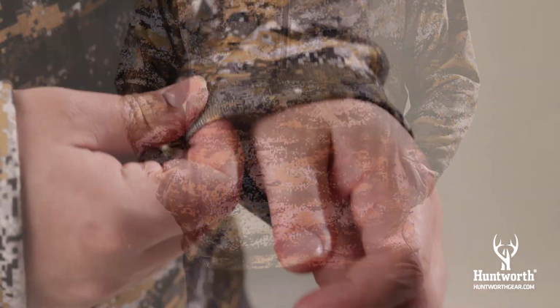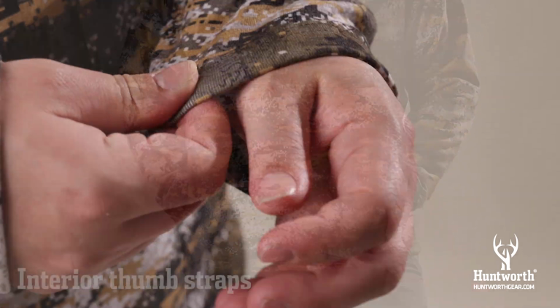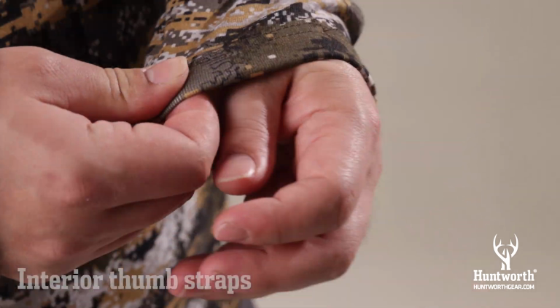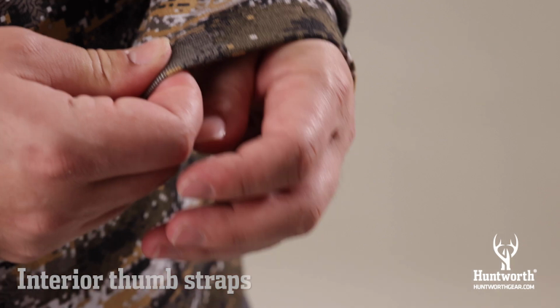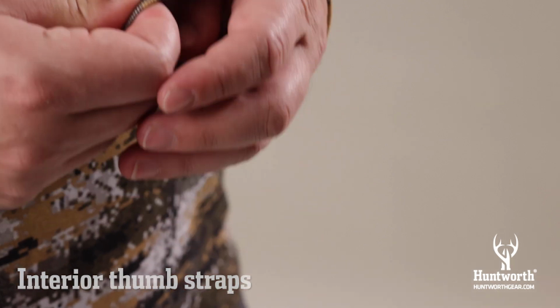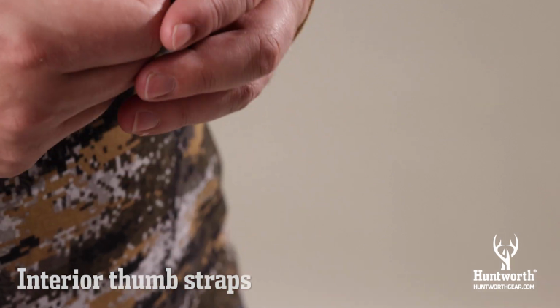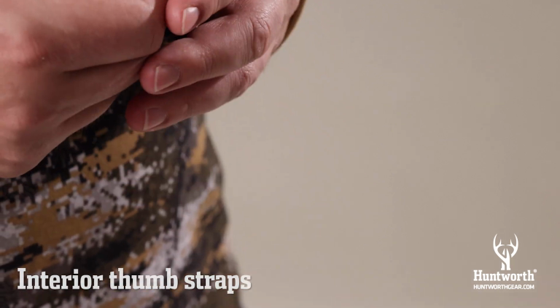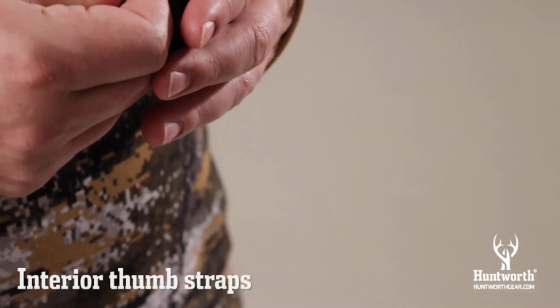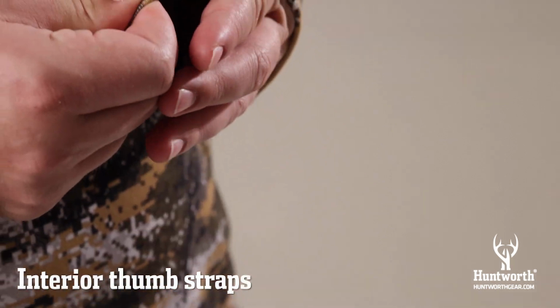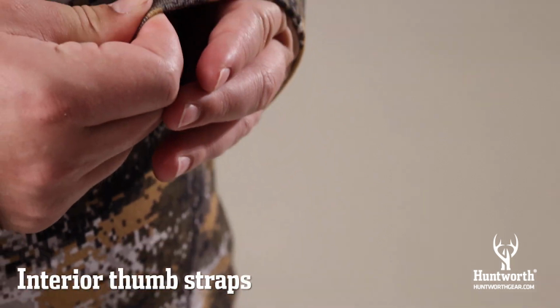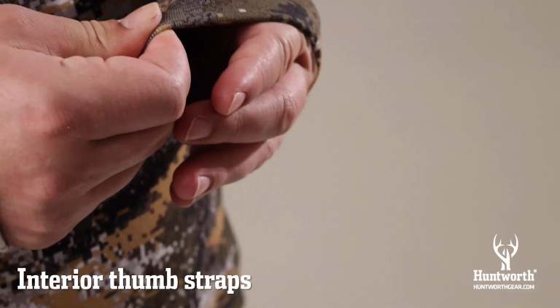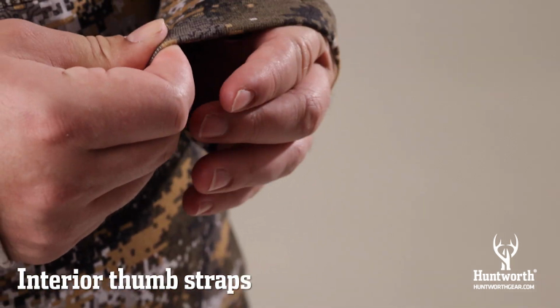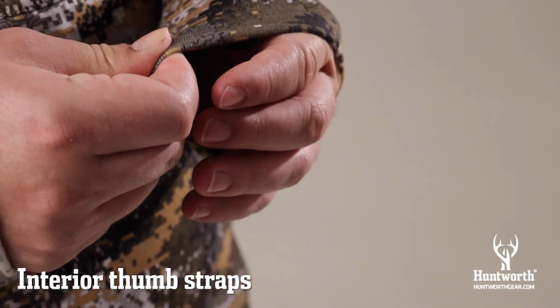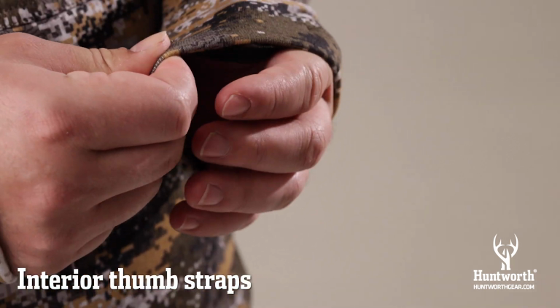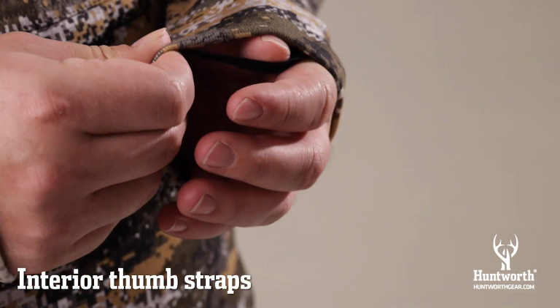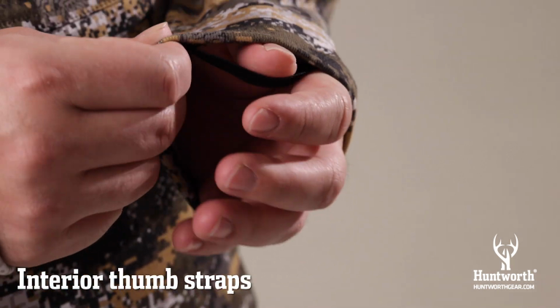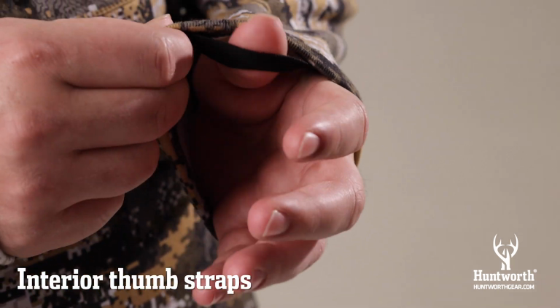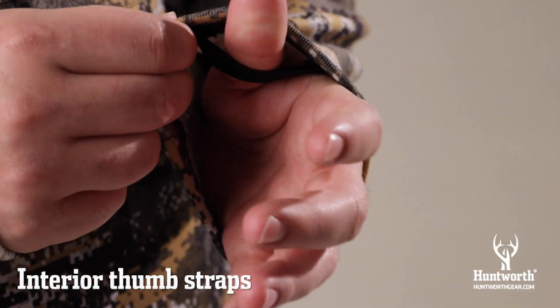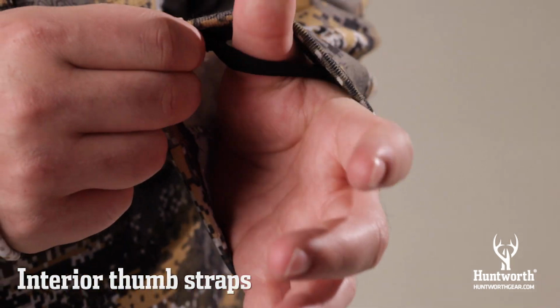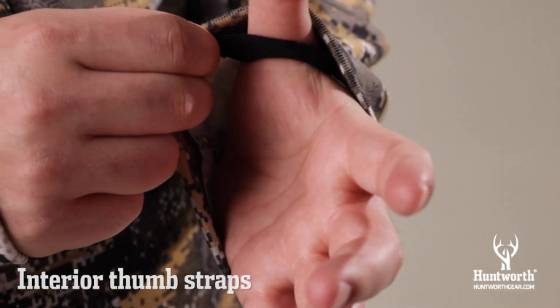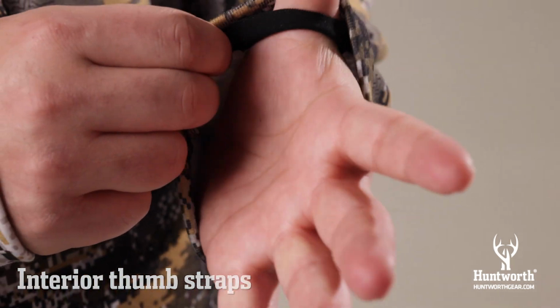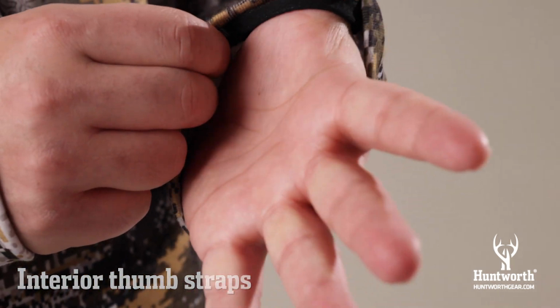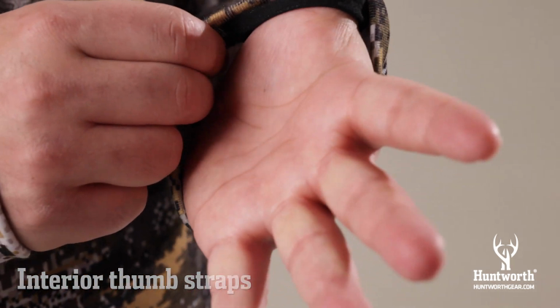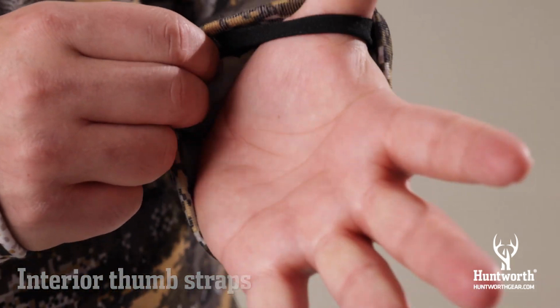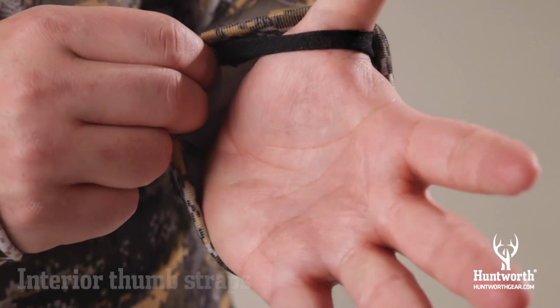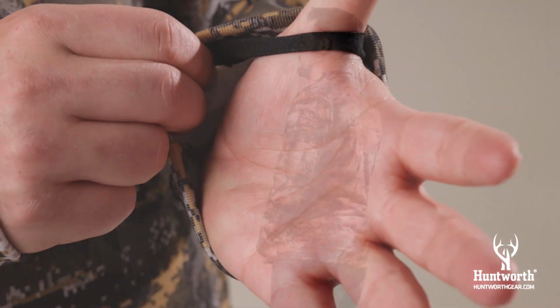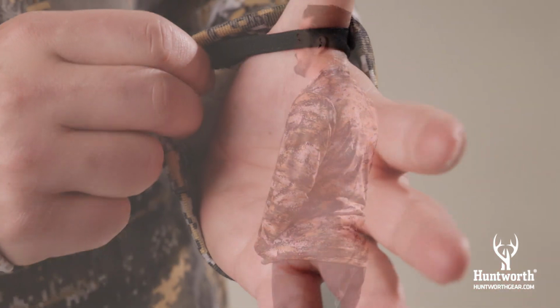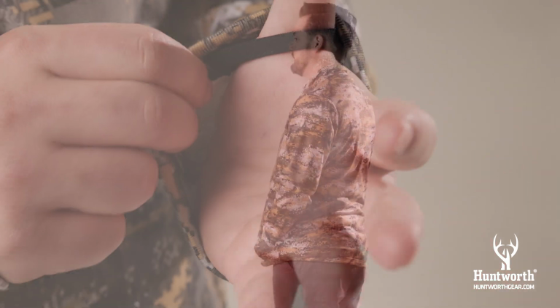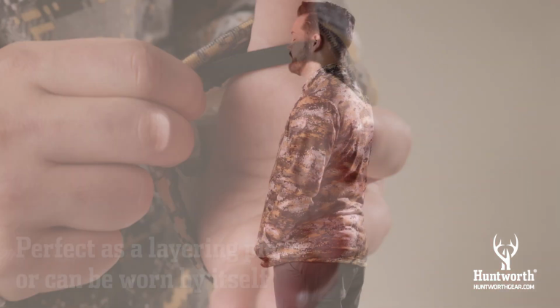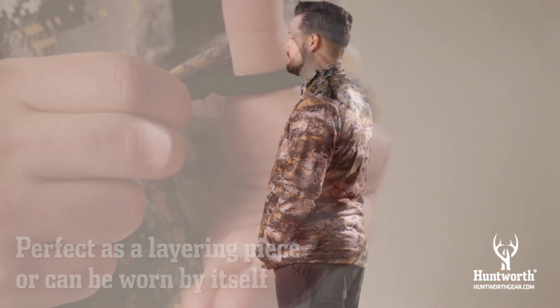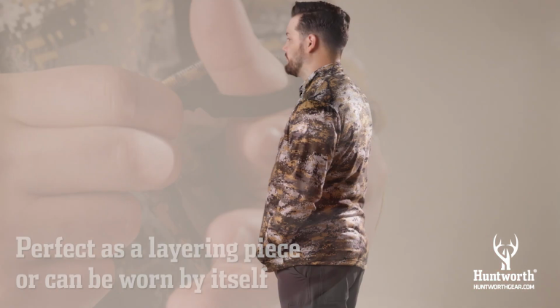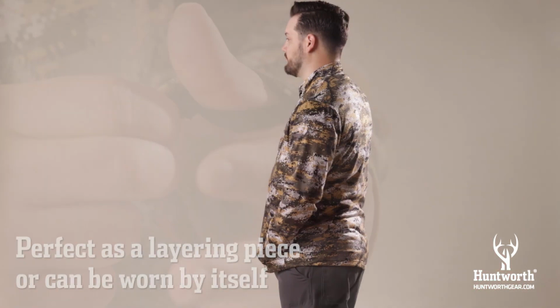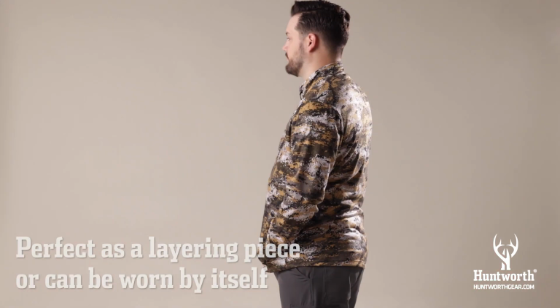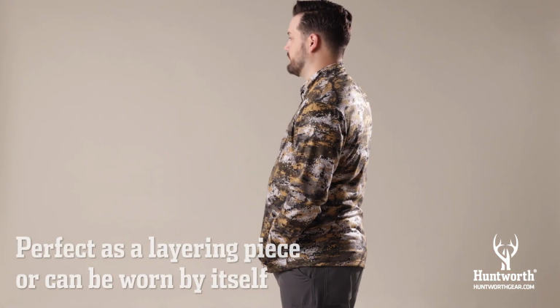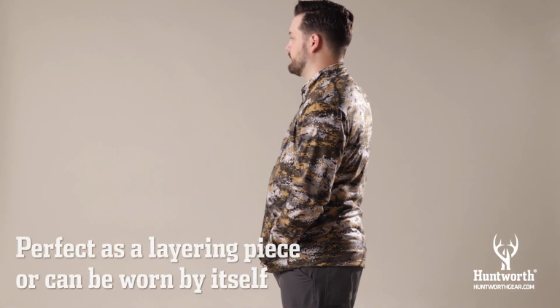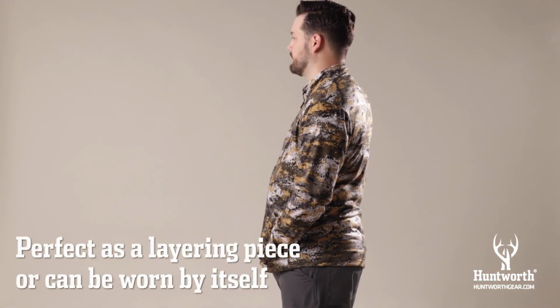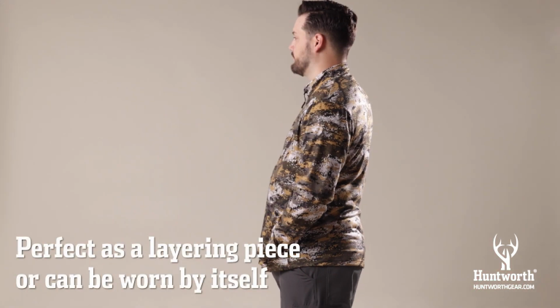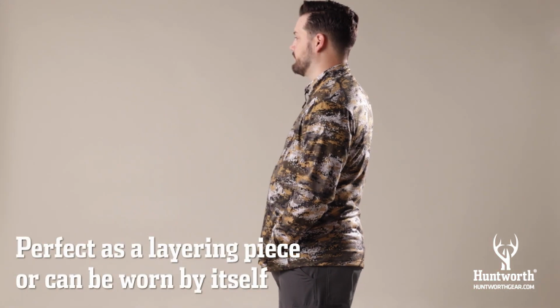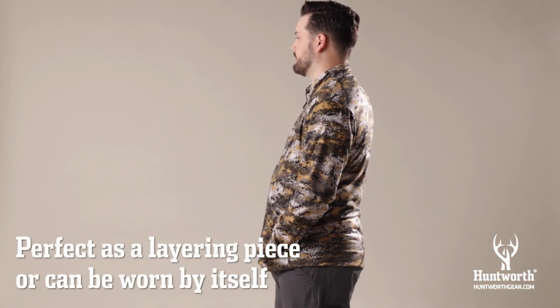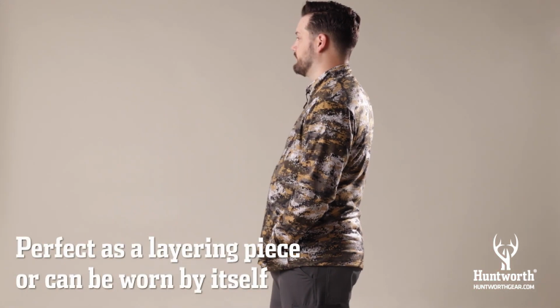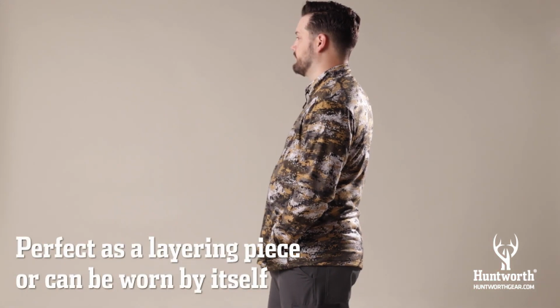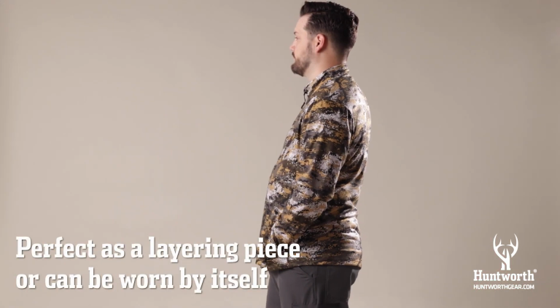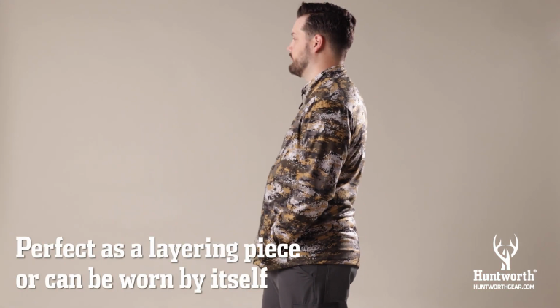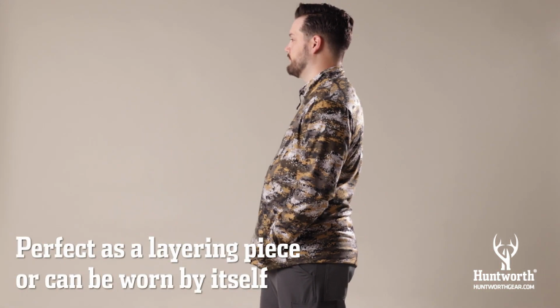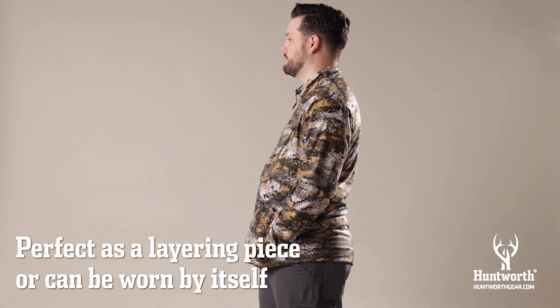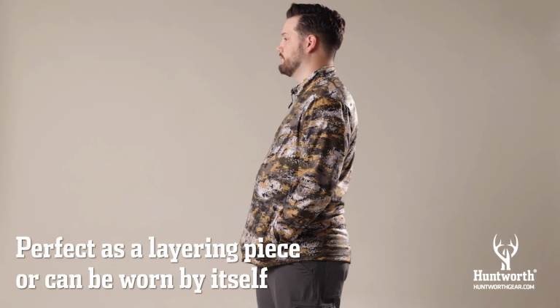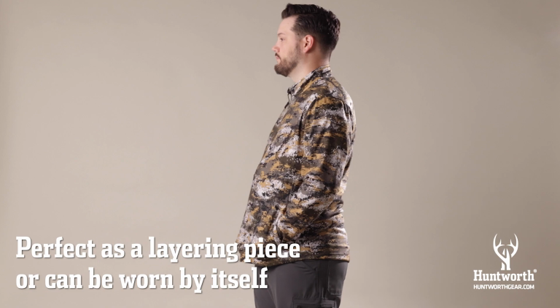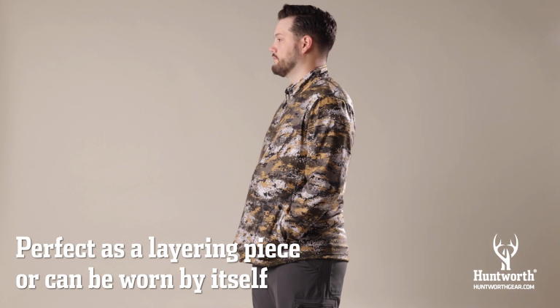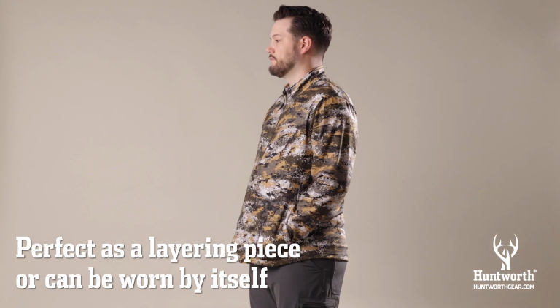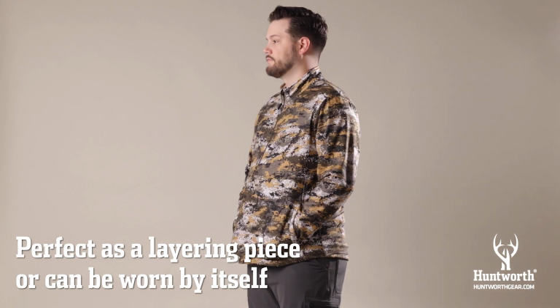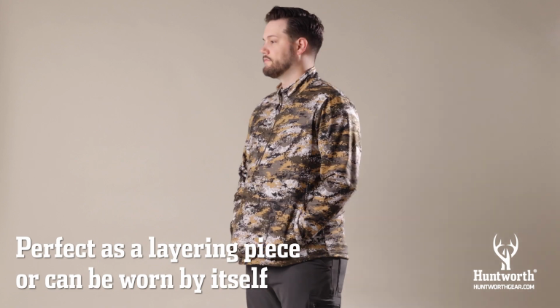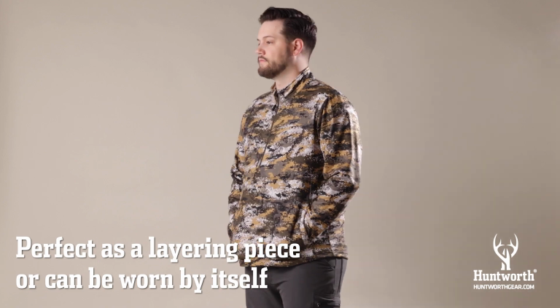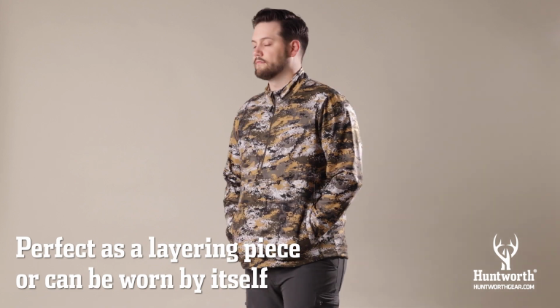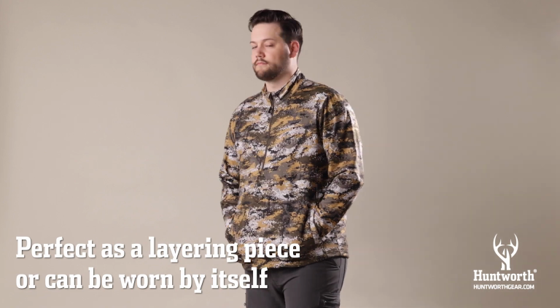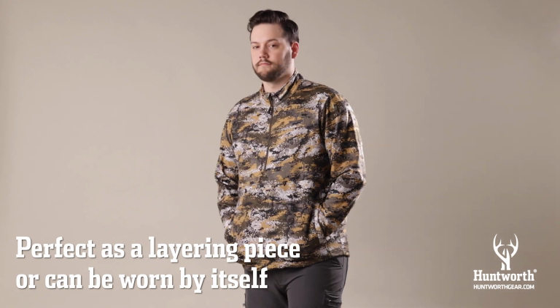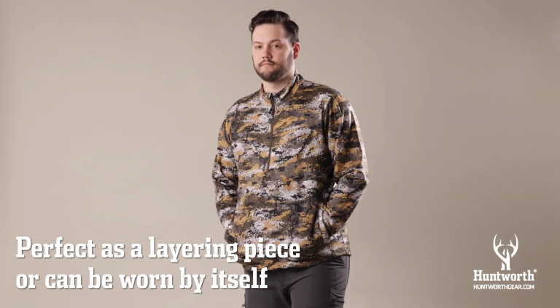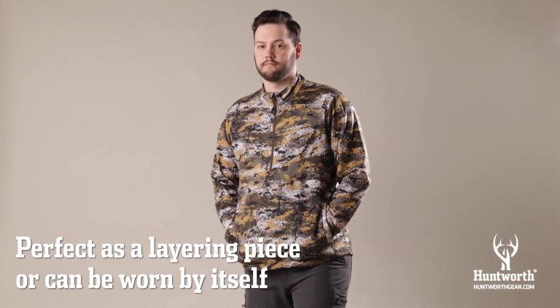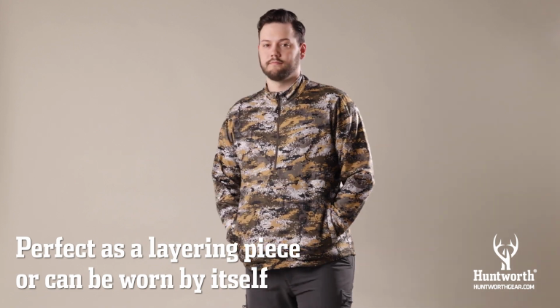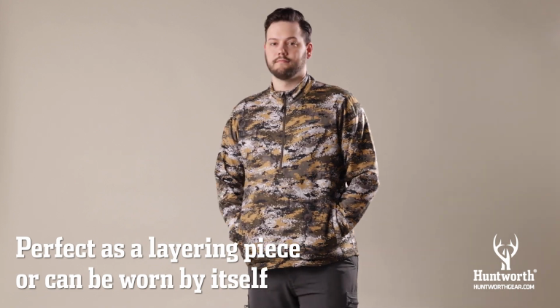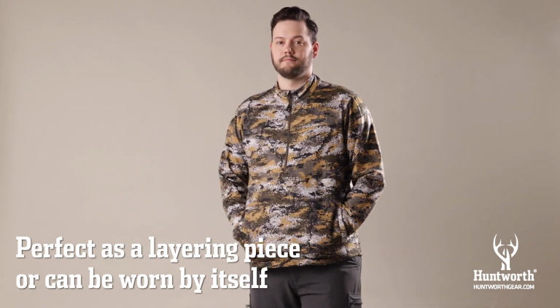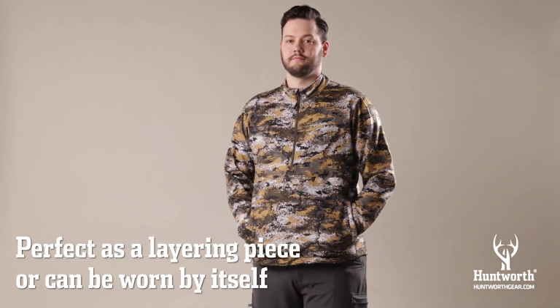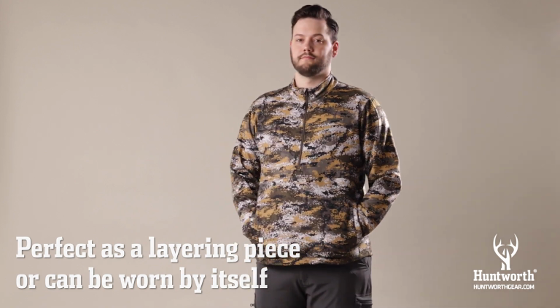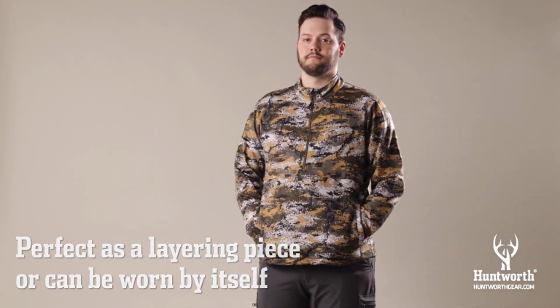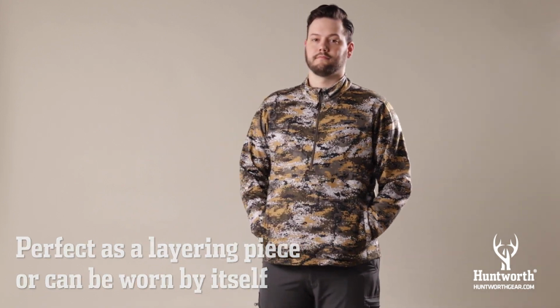Interior thumb straps are sewn at the end of the sleeves. The half-zip knit jersey pullover is perfect as a layering piece or can be worn by itself.